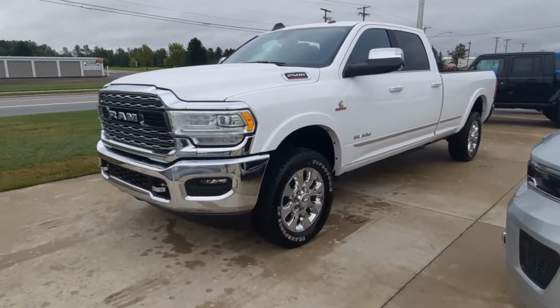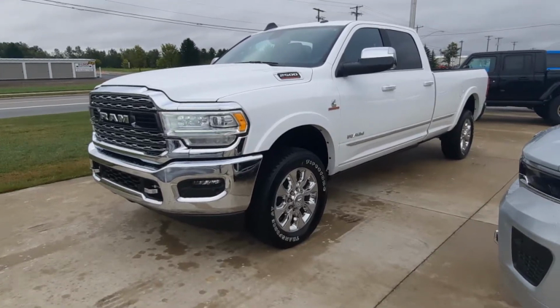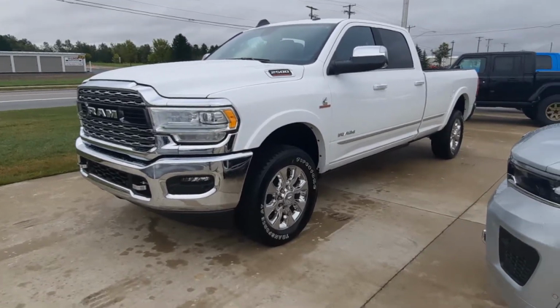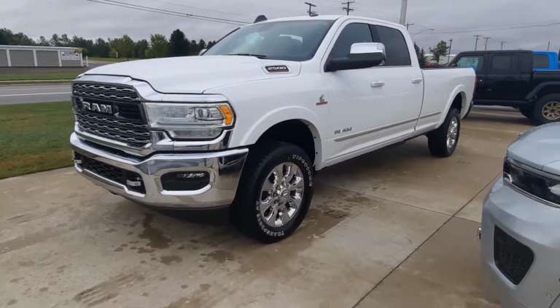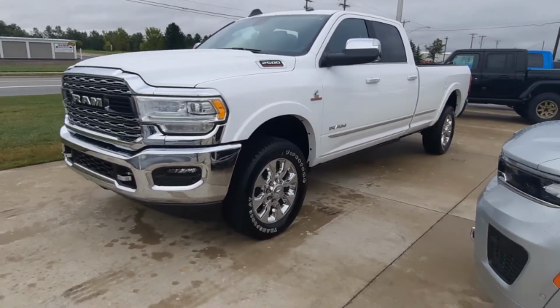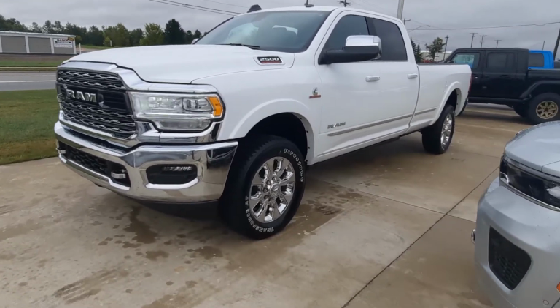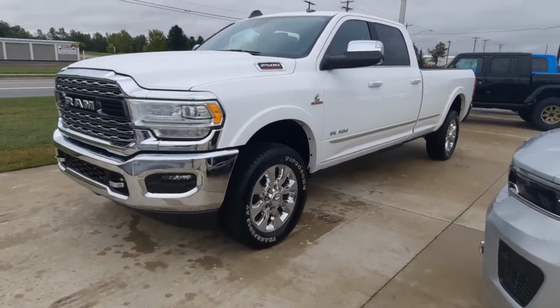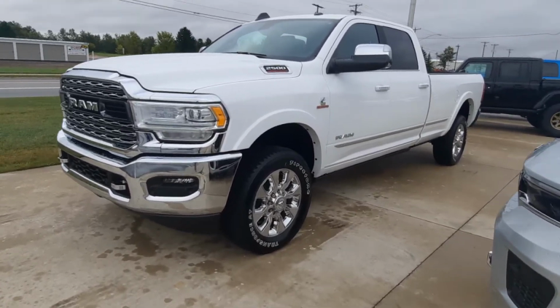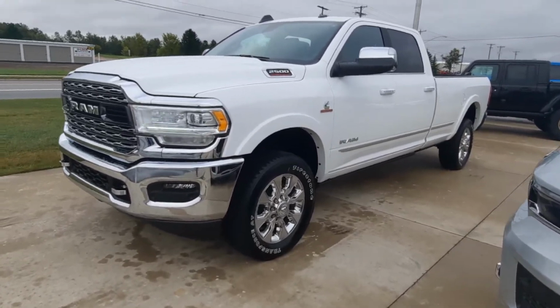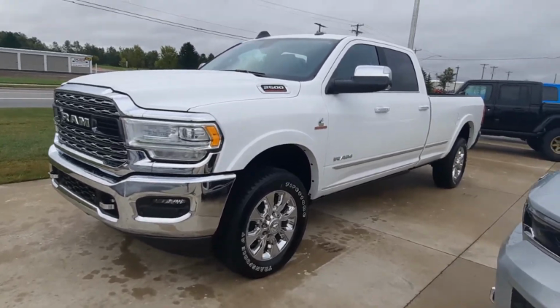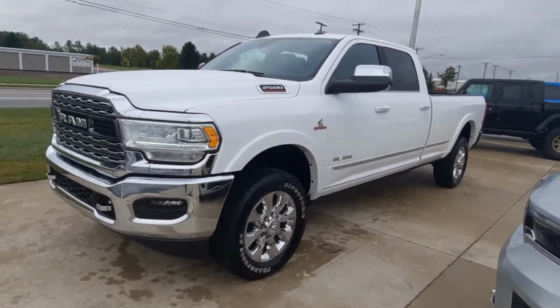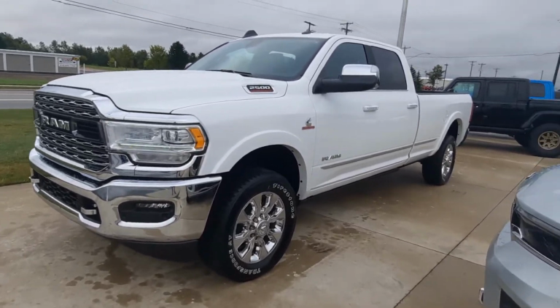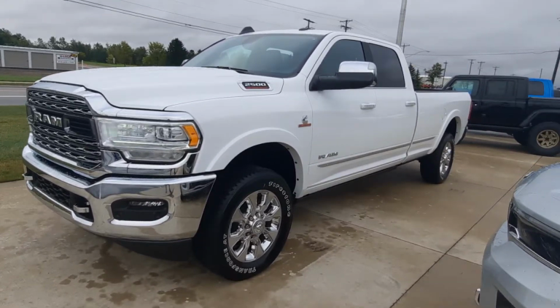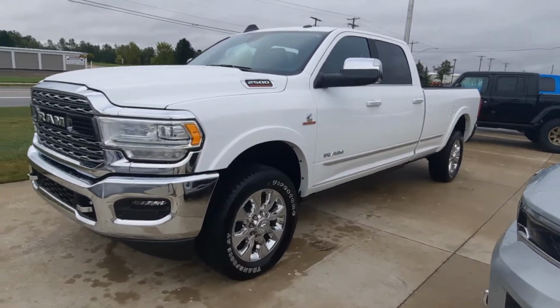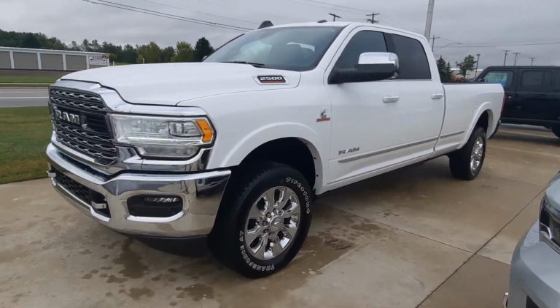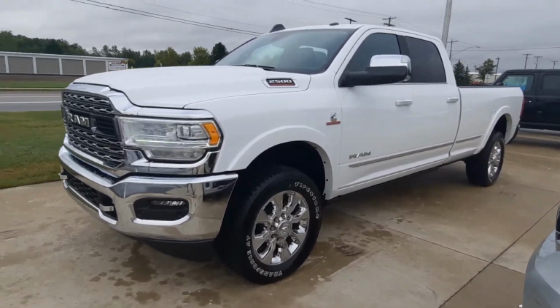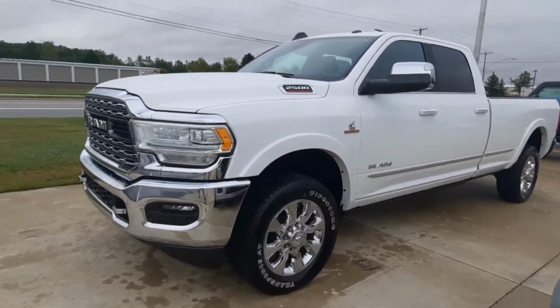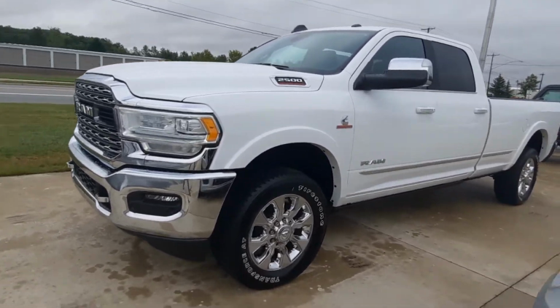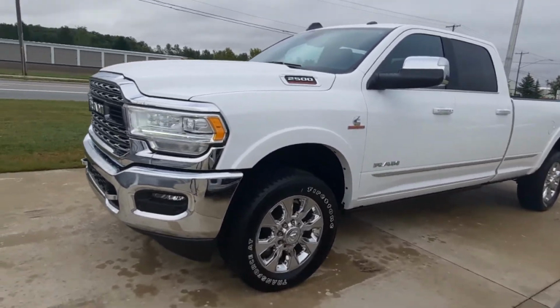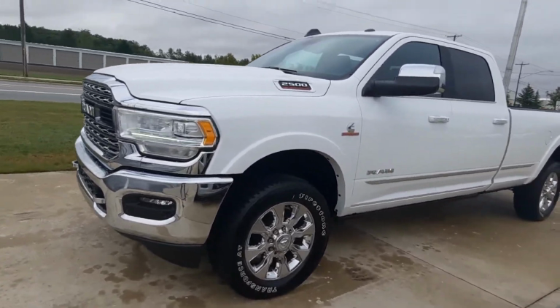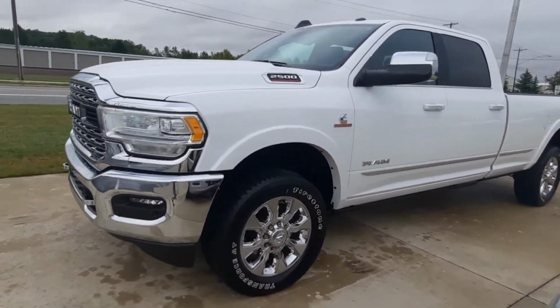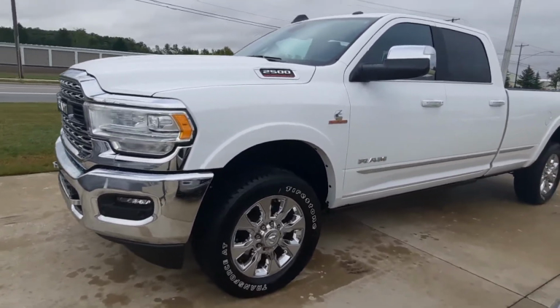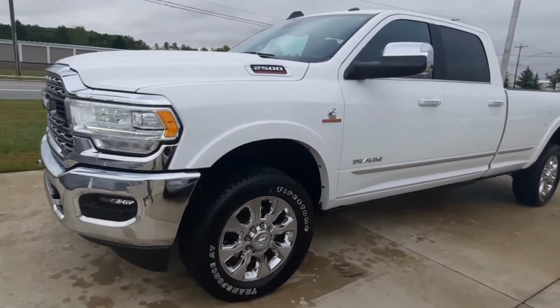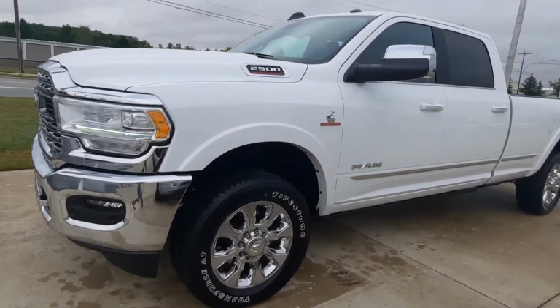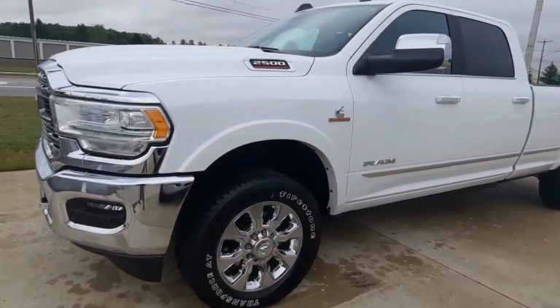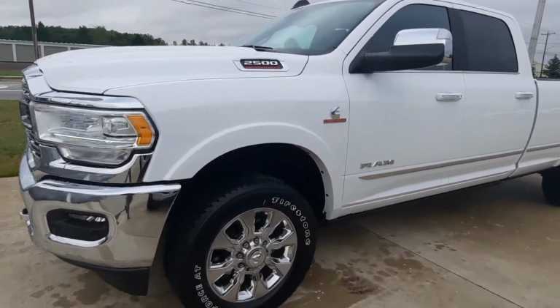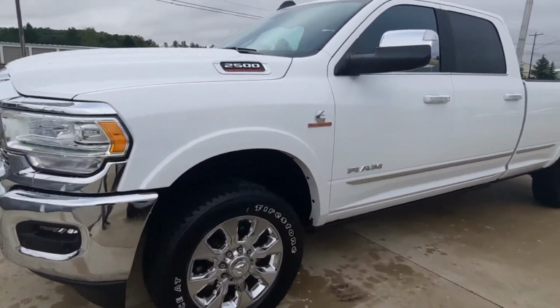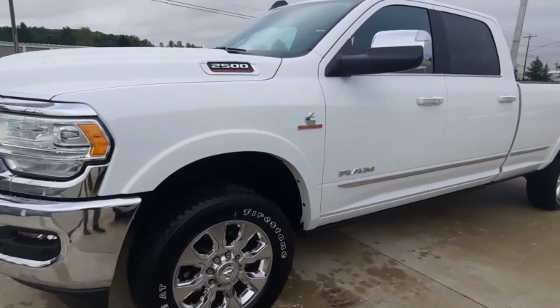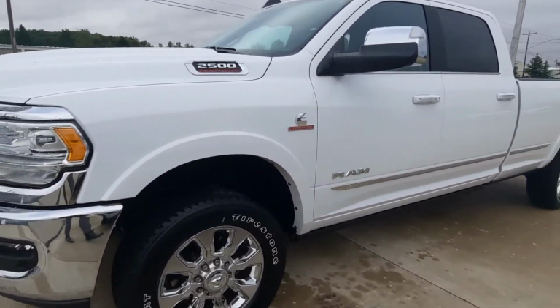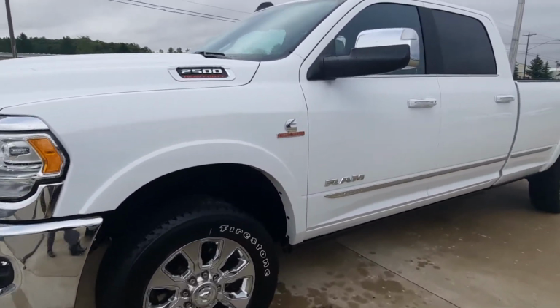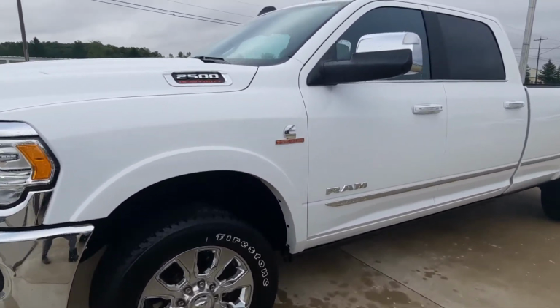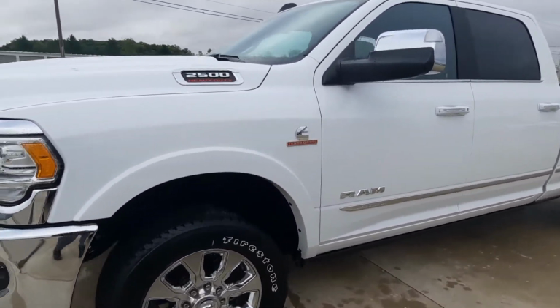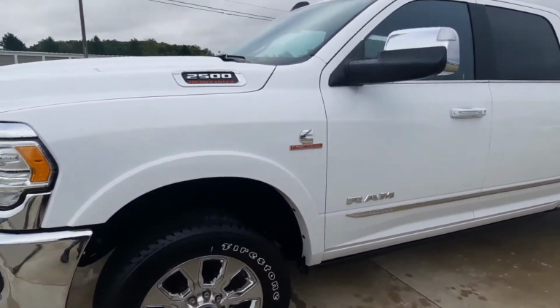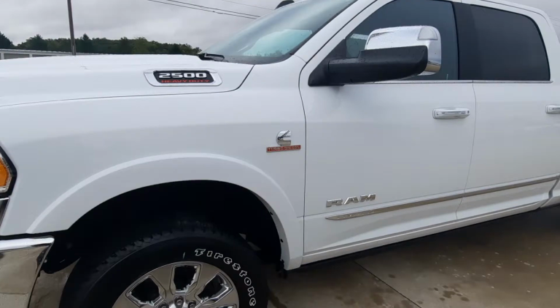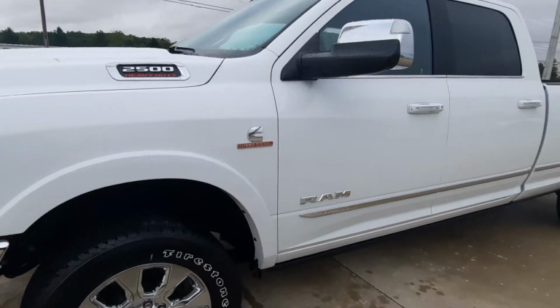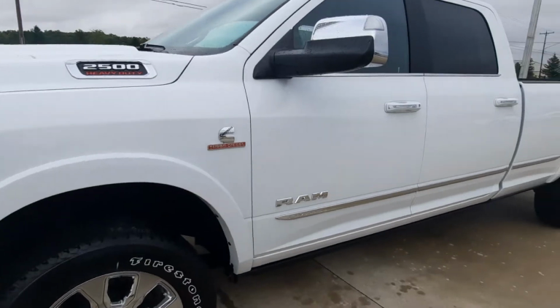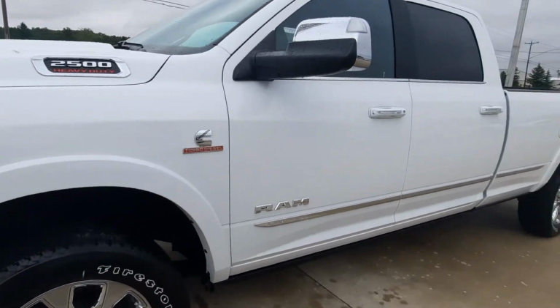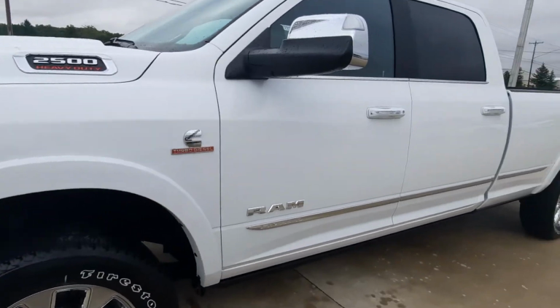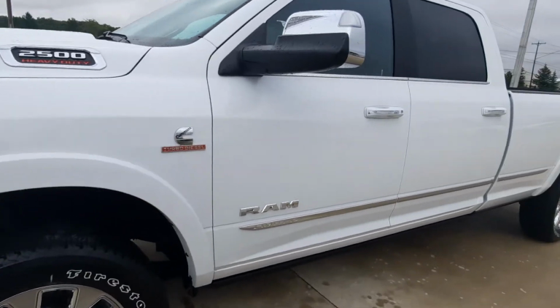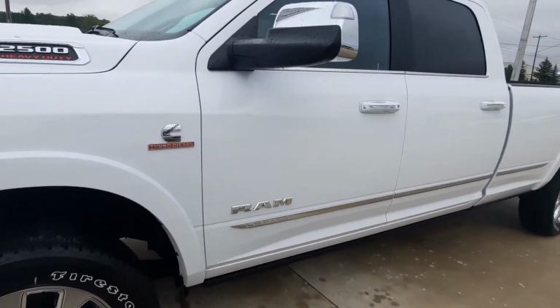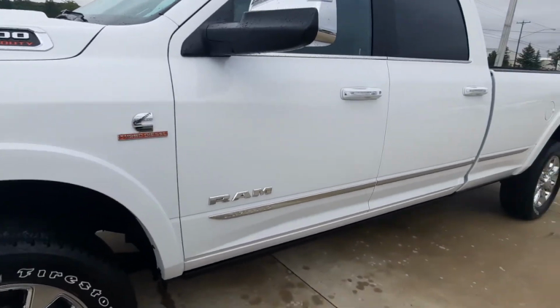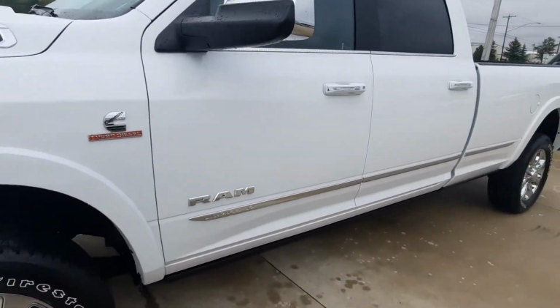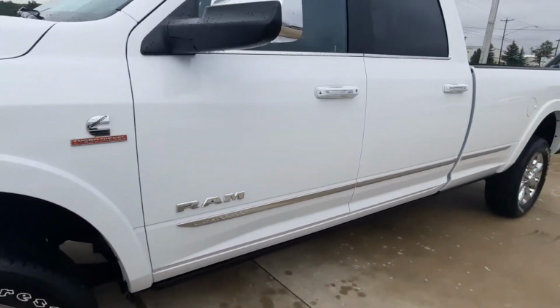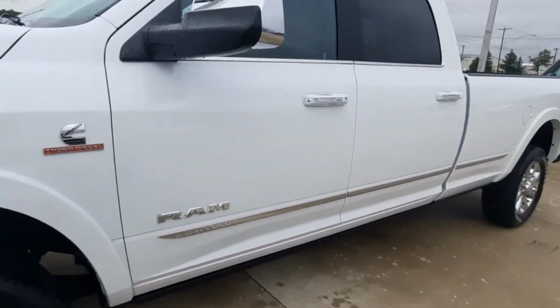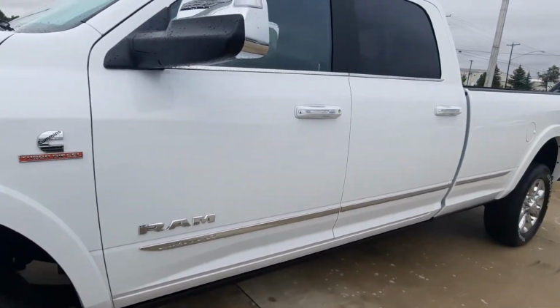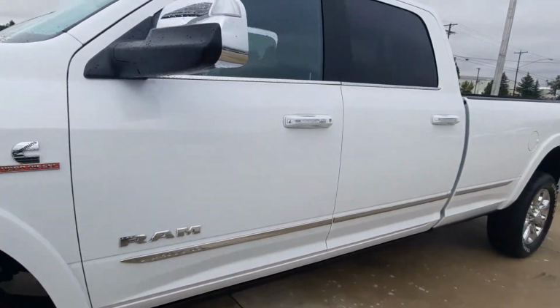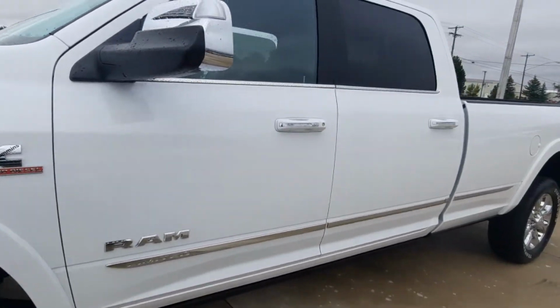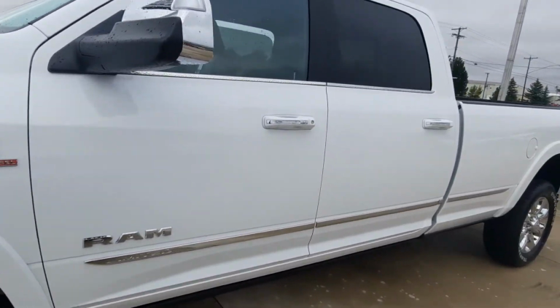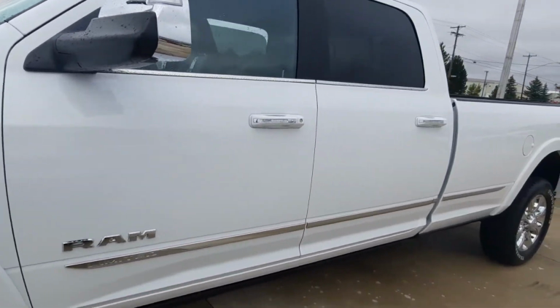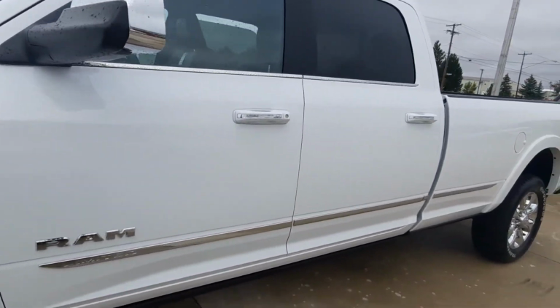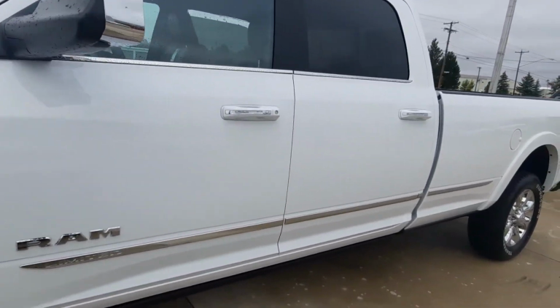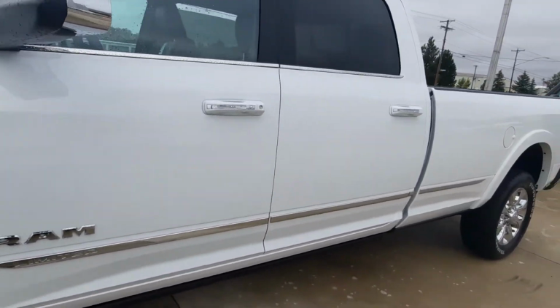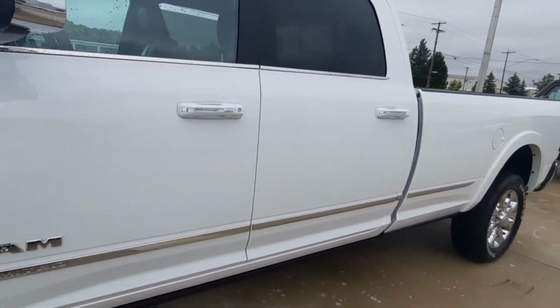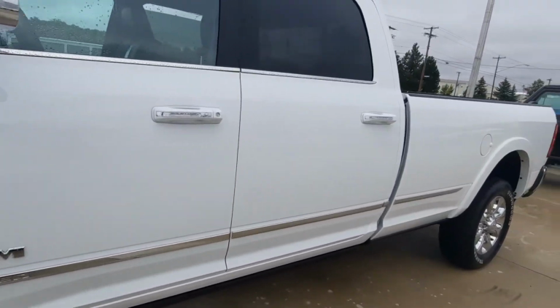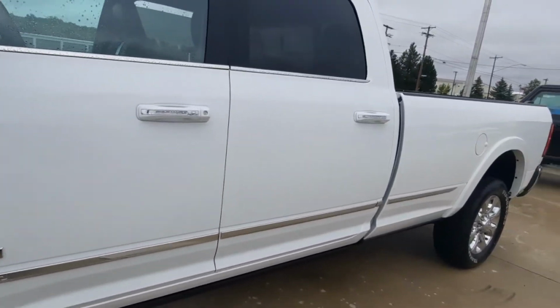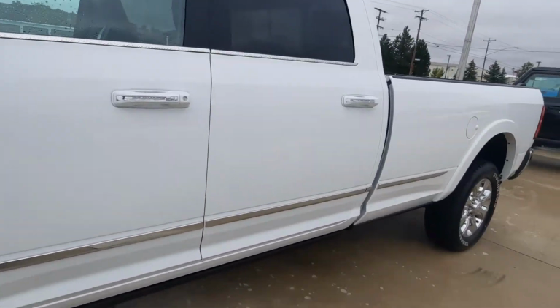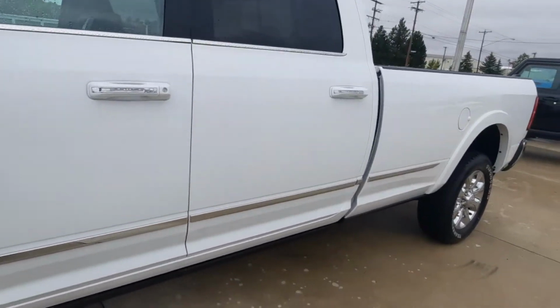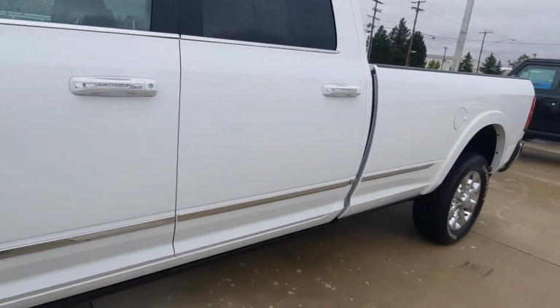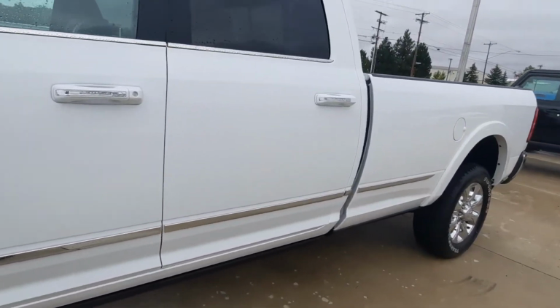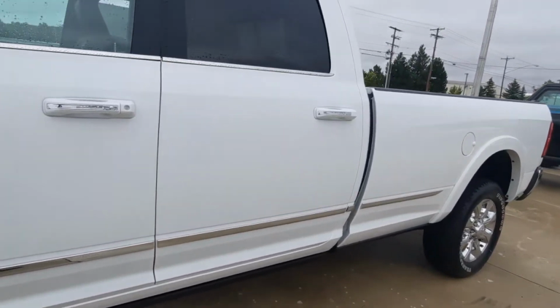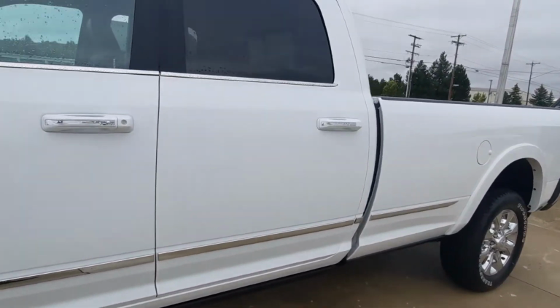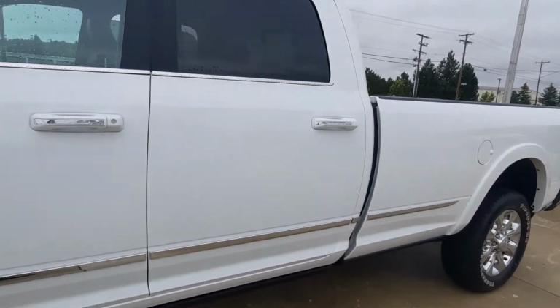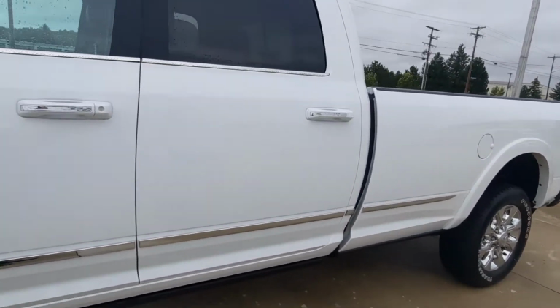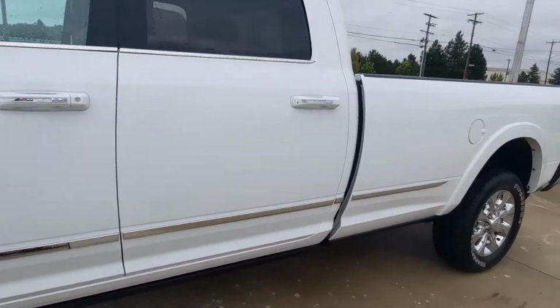Angel here at Terry Henricks Chrysler, going to take you on a quick walk around of this 2021 Dodge Ram 2500 Limited.